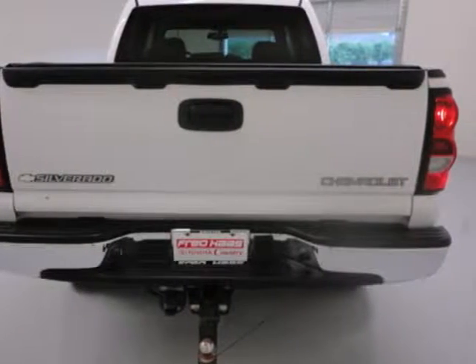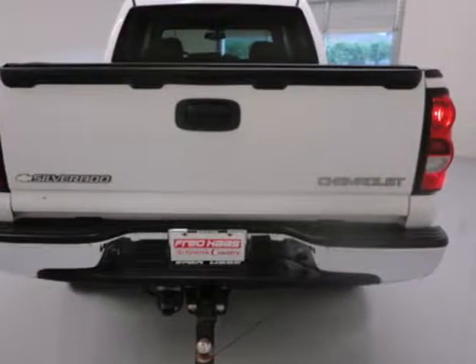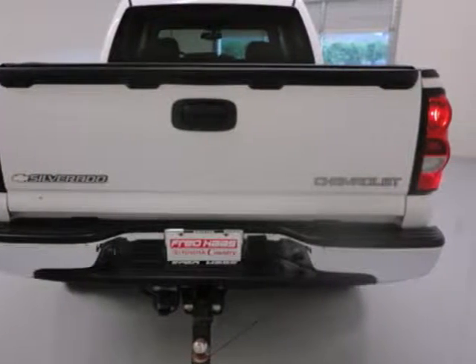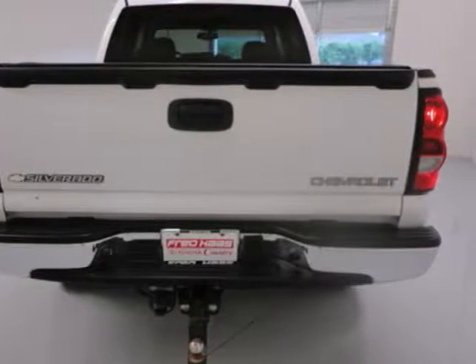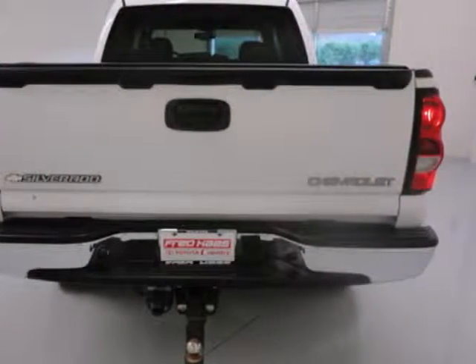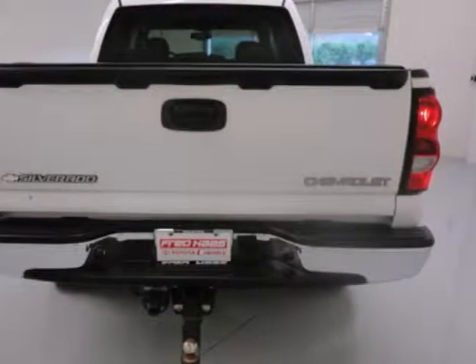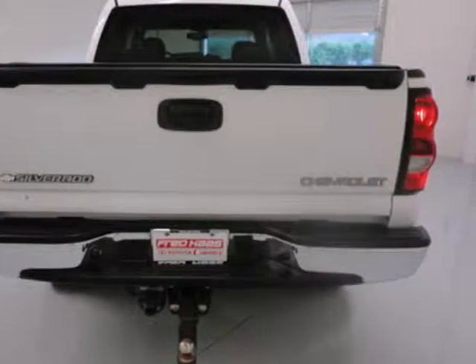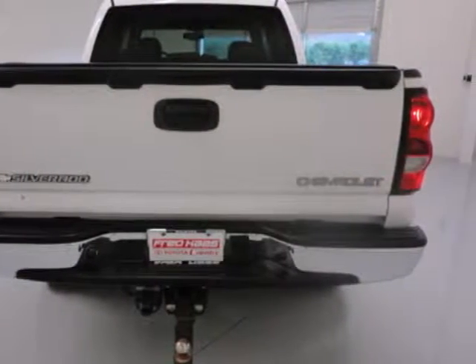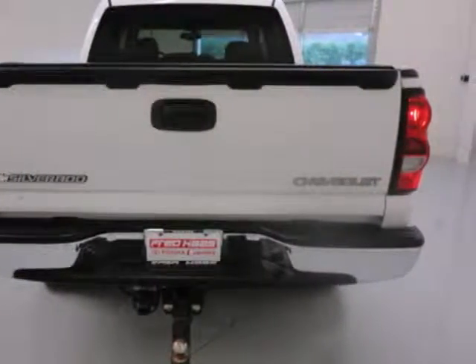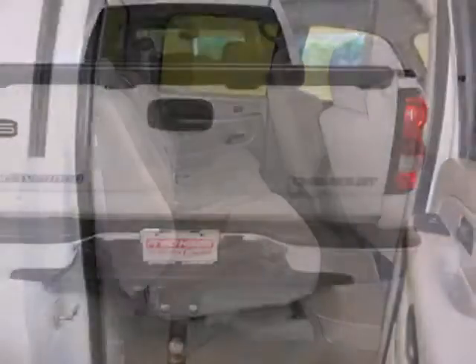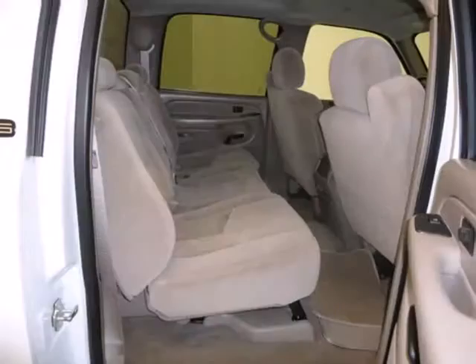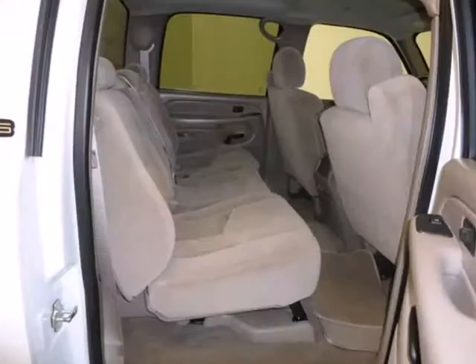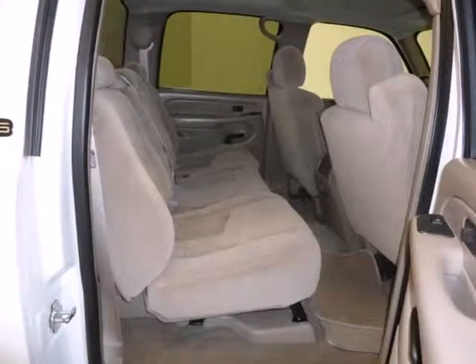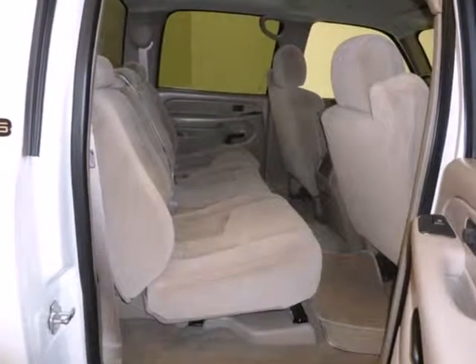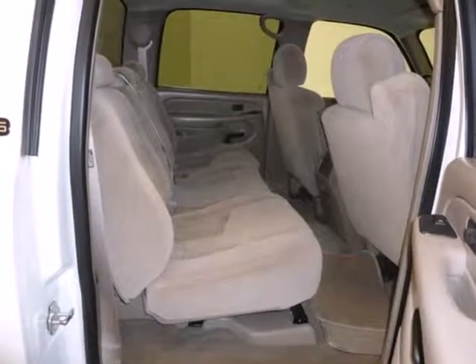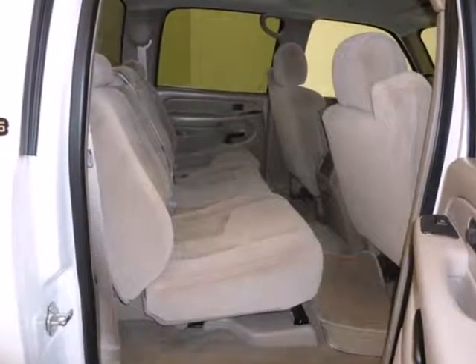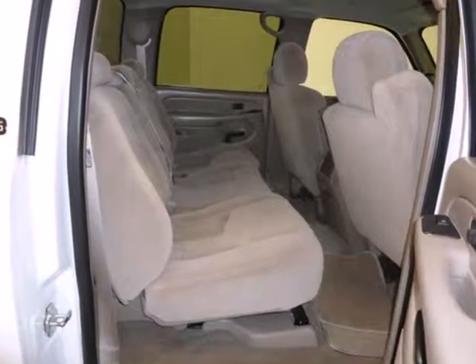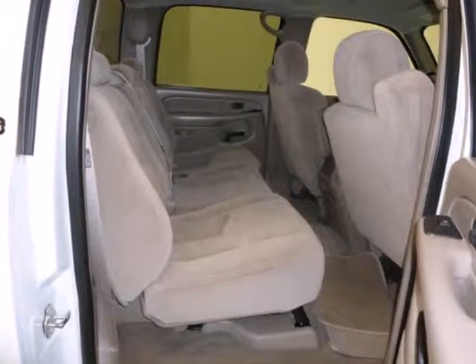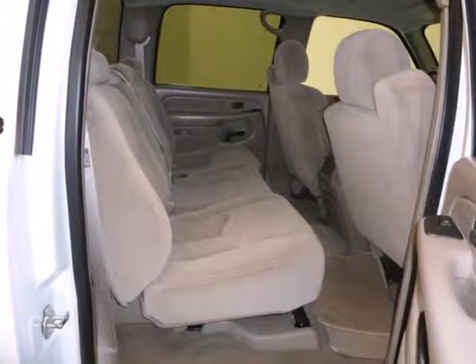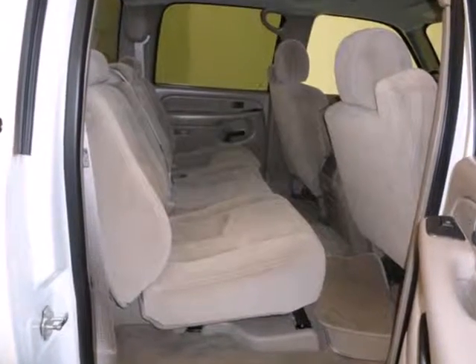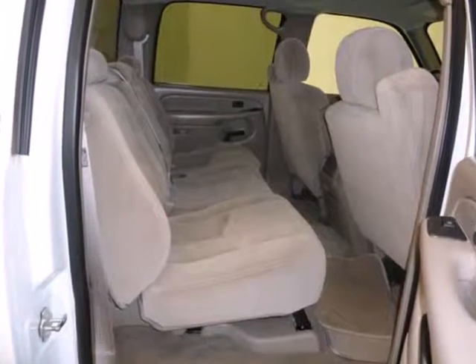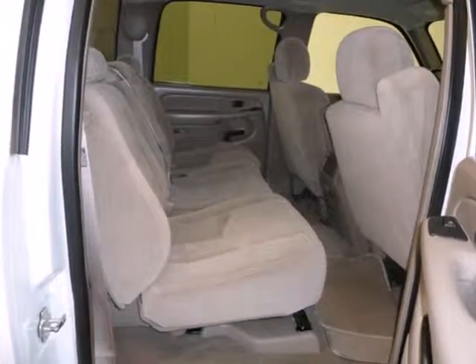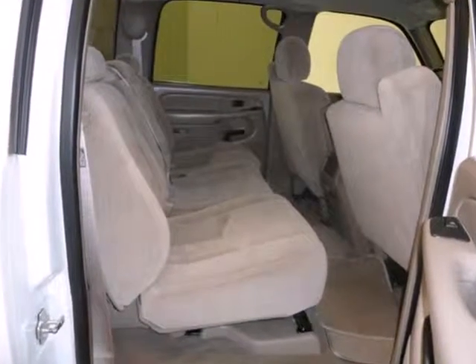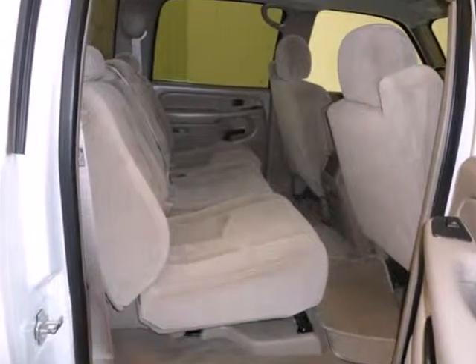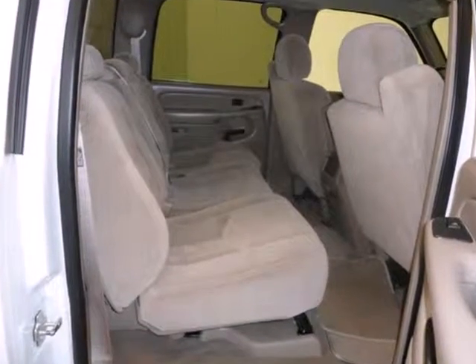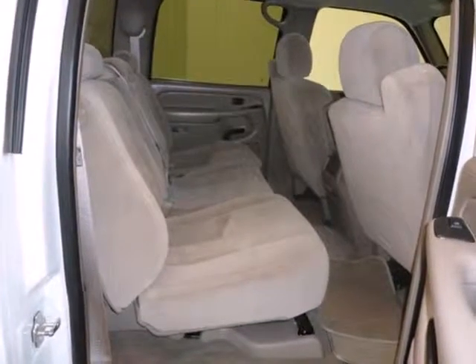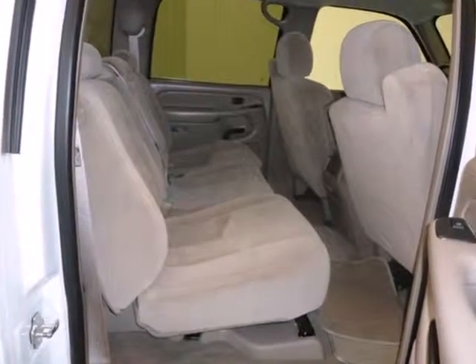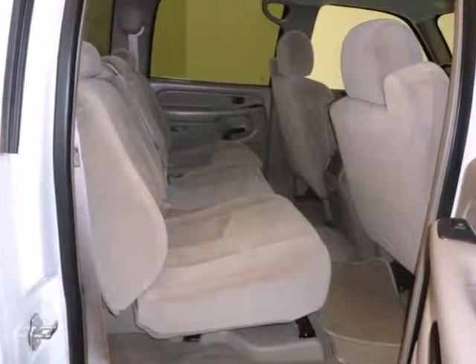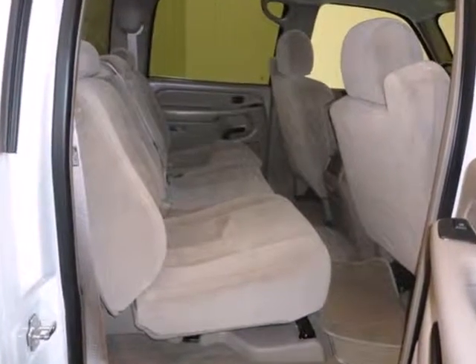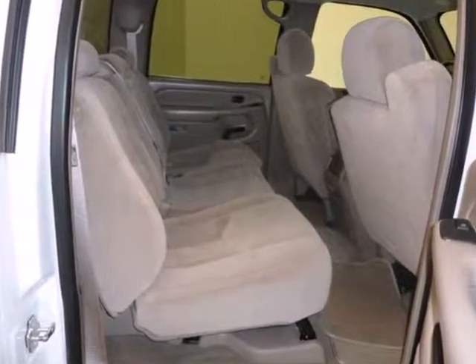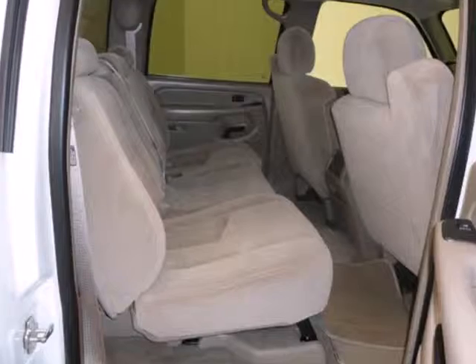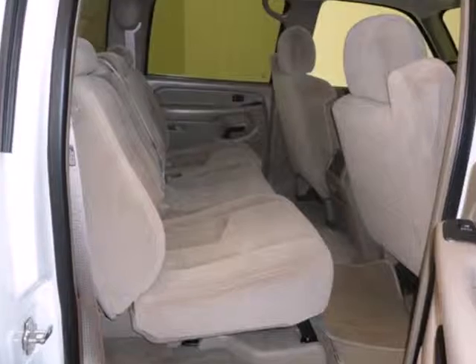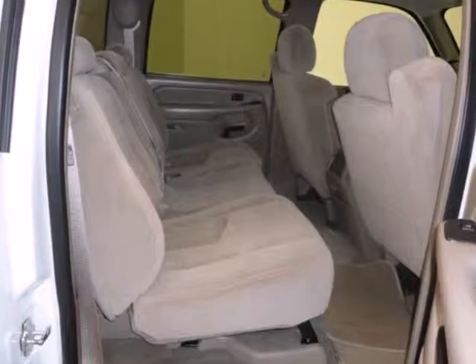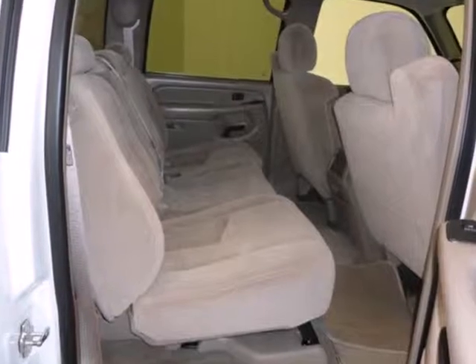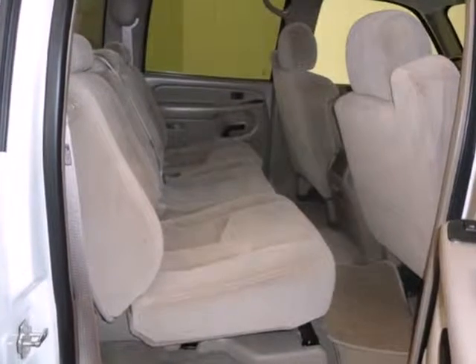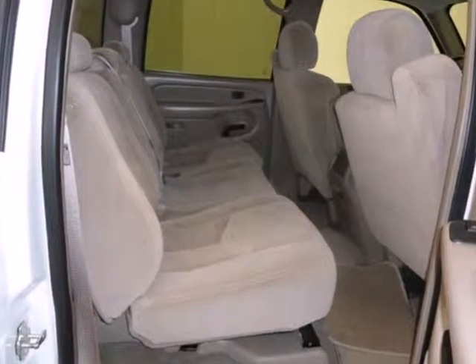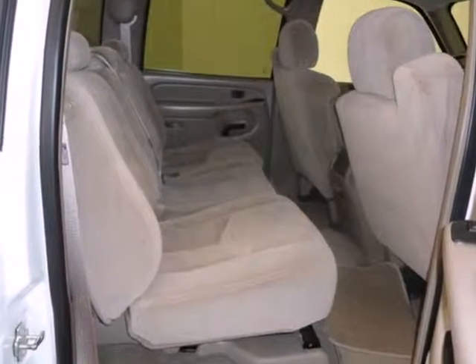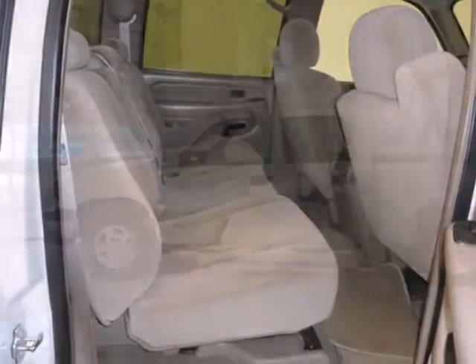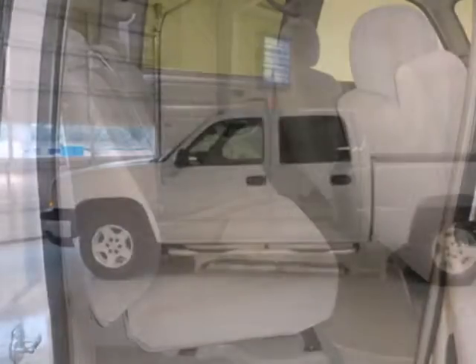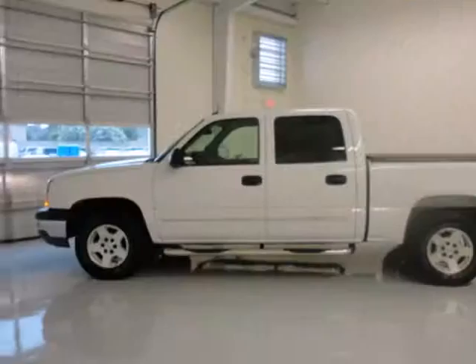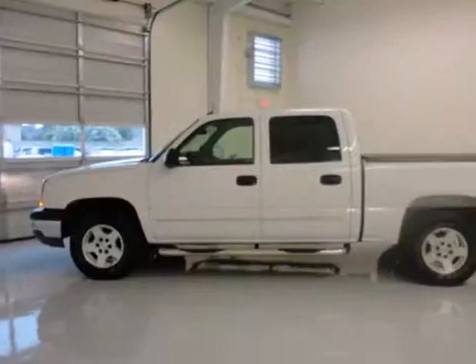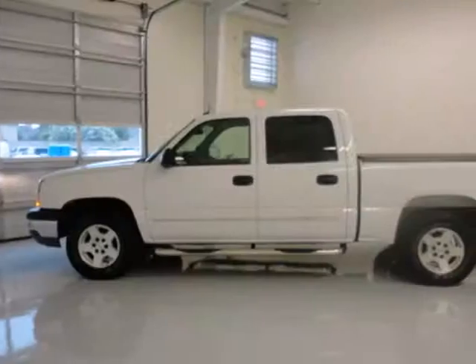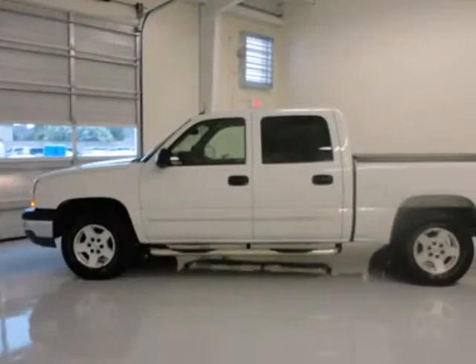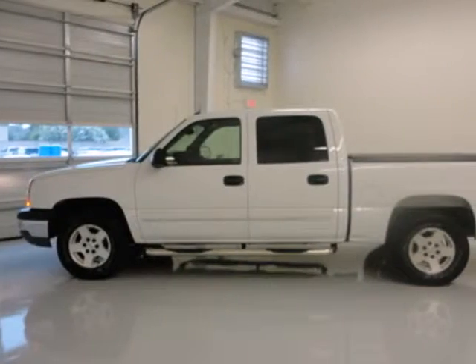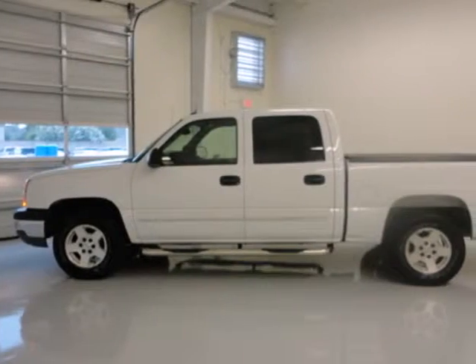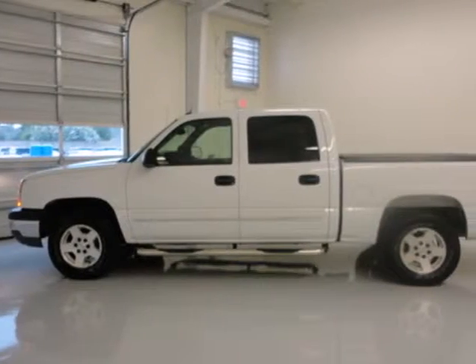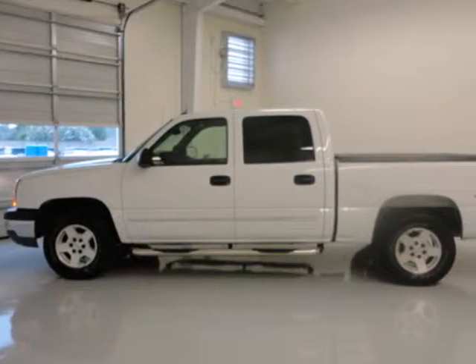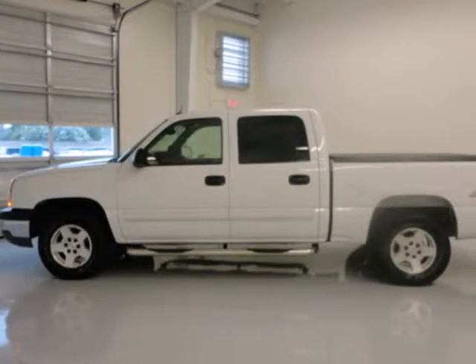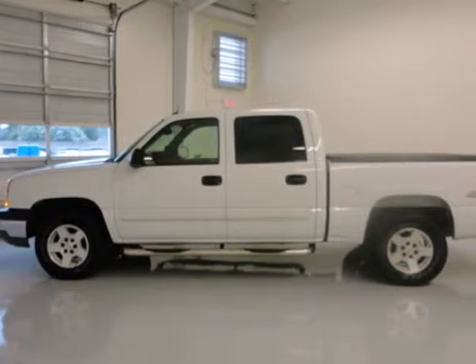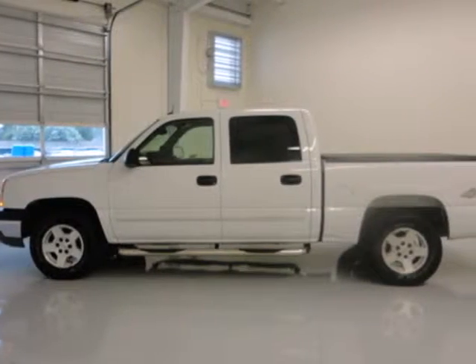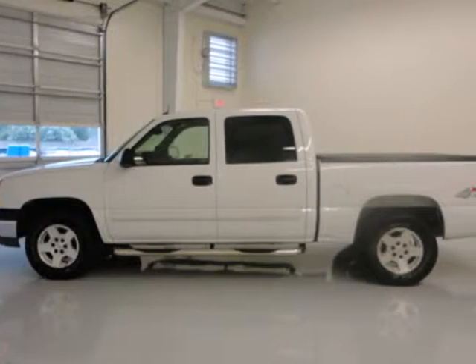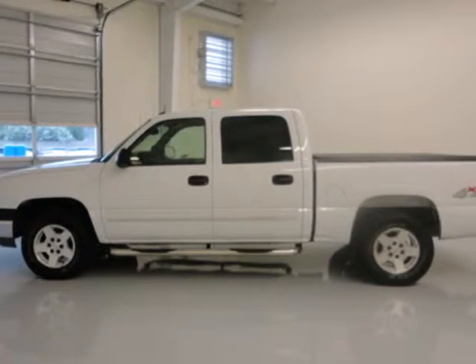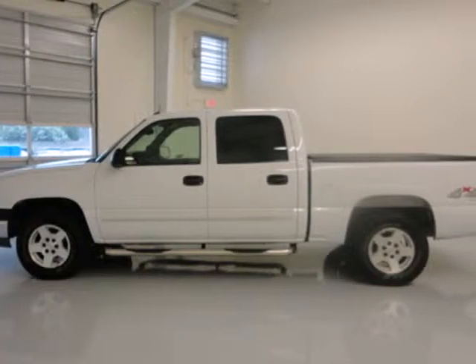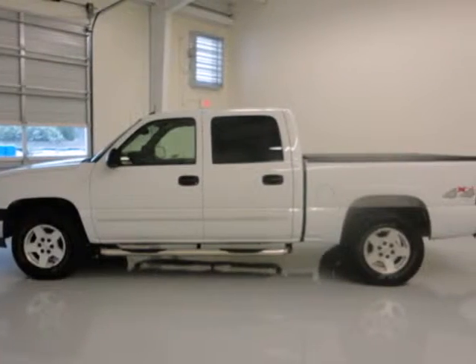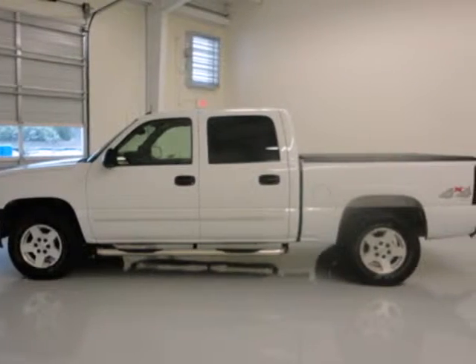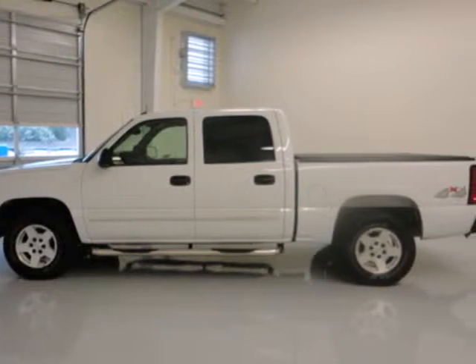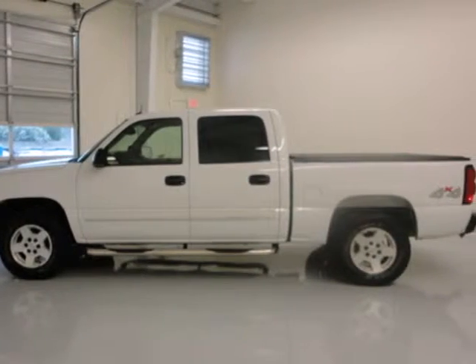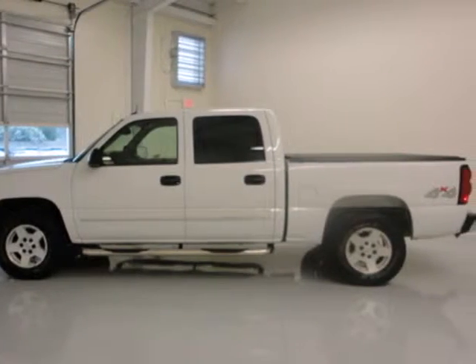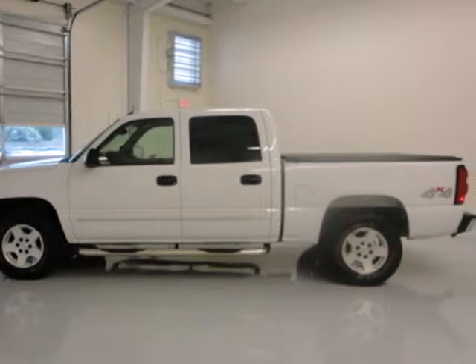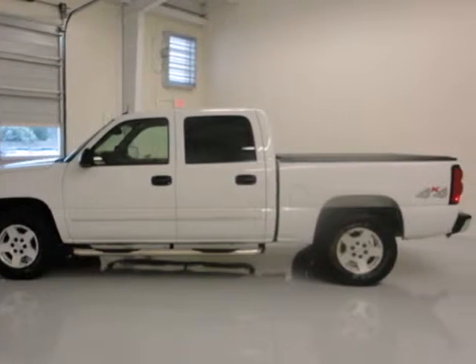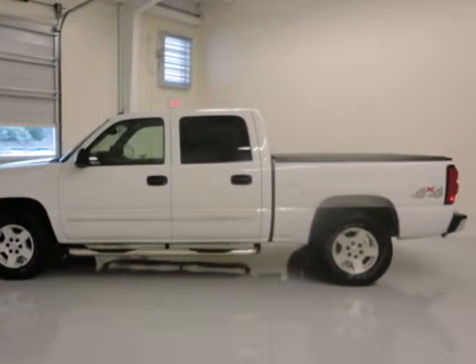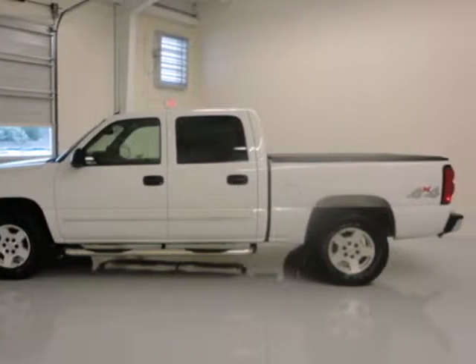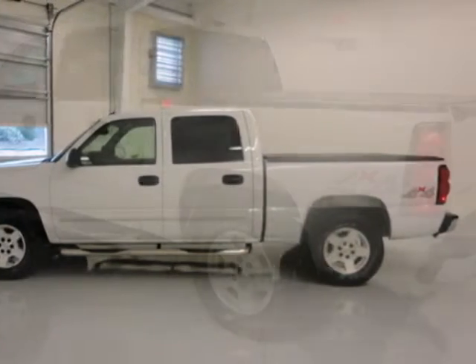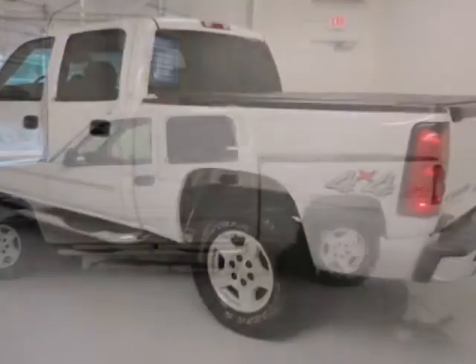It also comes with a rear step bumper, a powerful Chevy engine, four-wheel anti-lock vented disc brakes, and gas pressurized shocks.